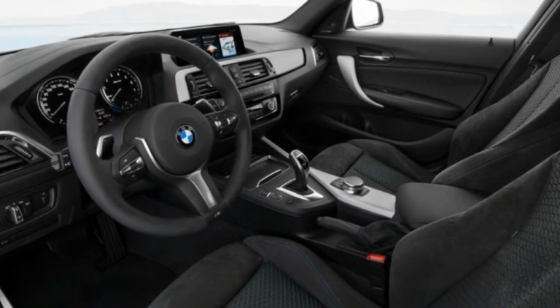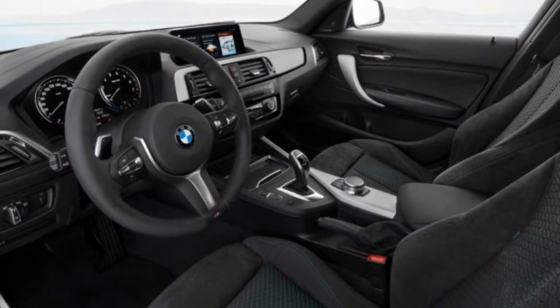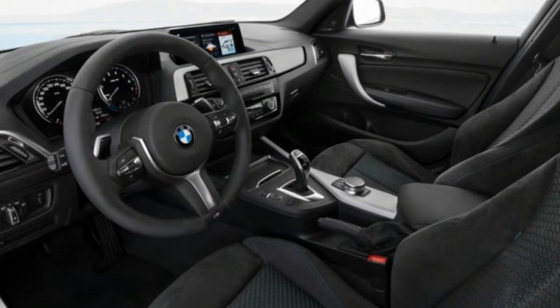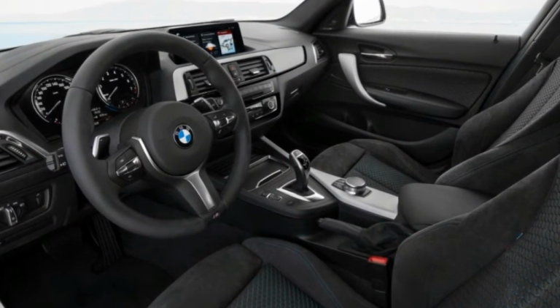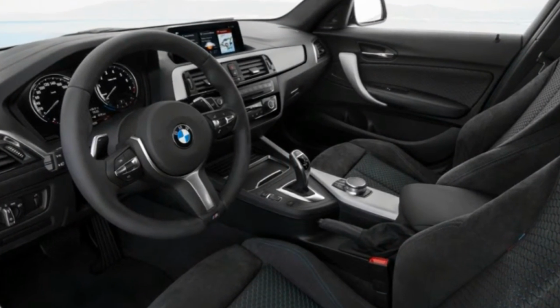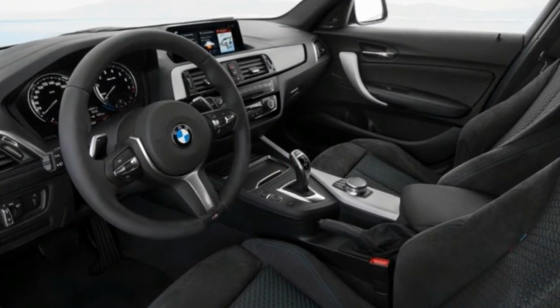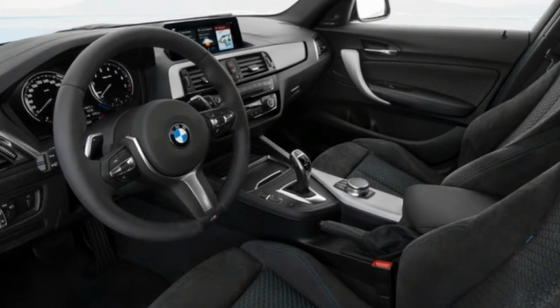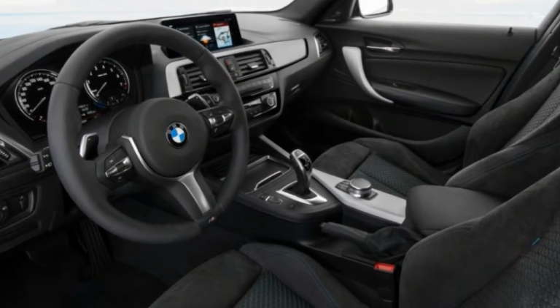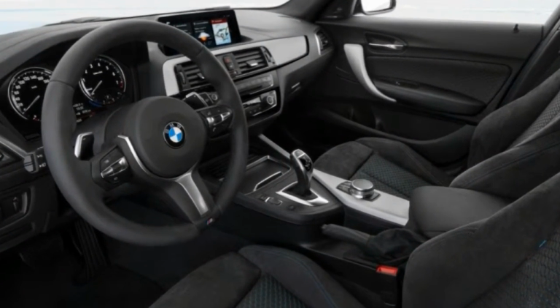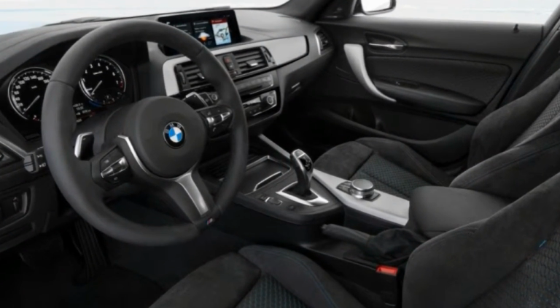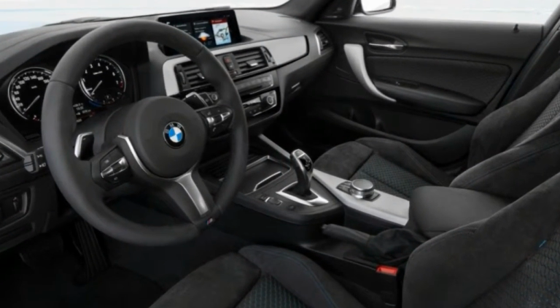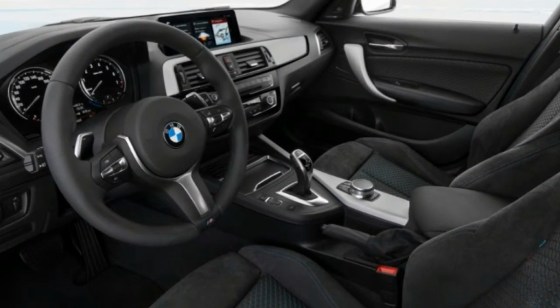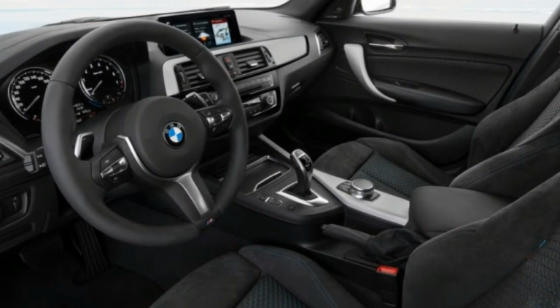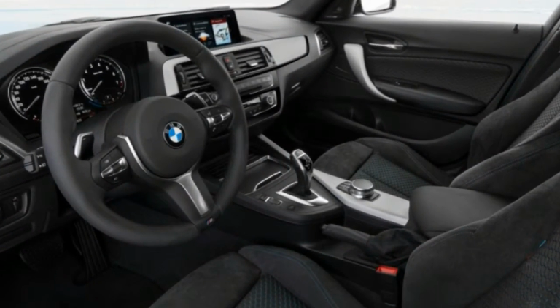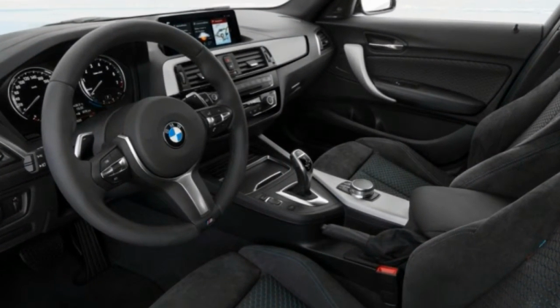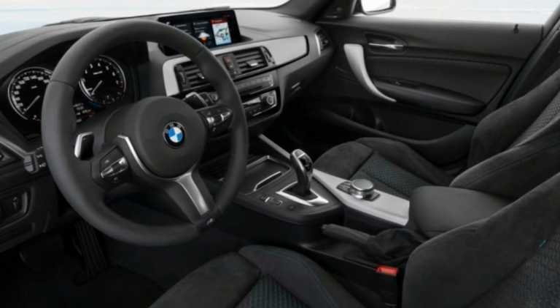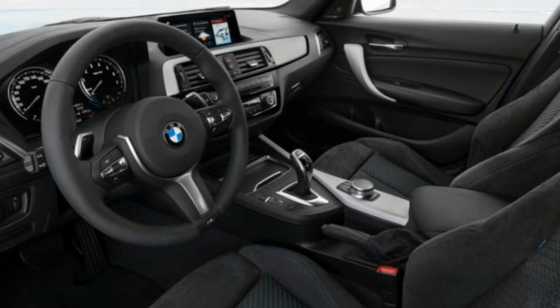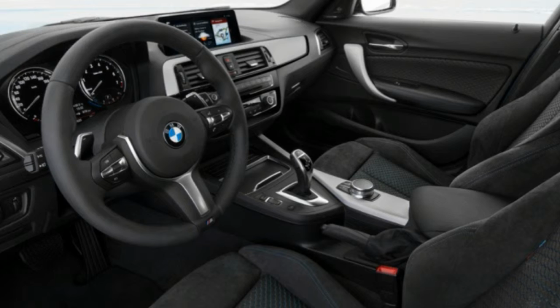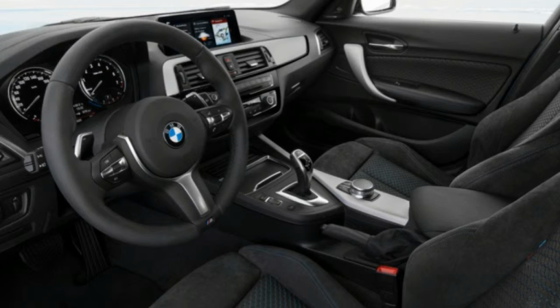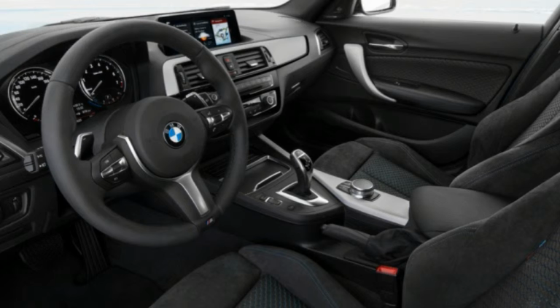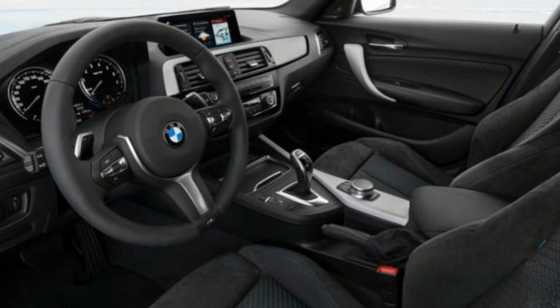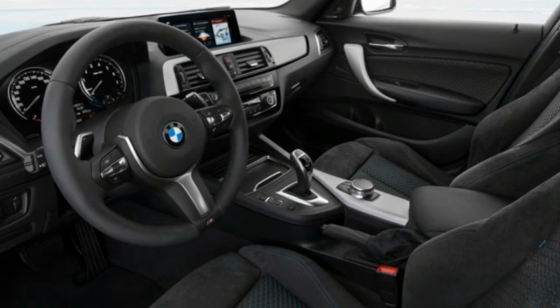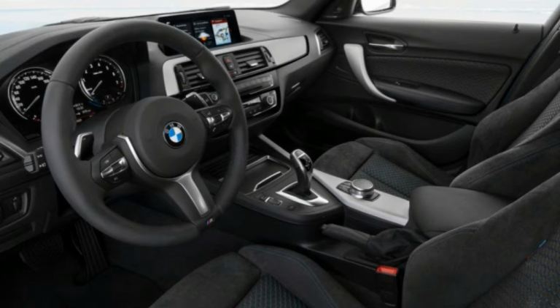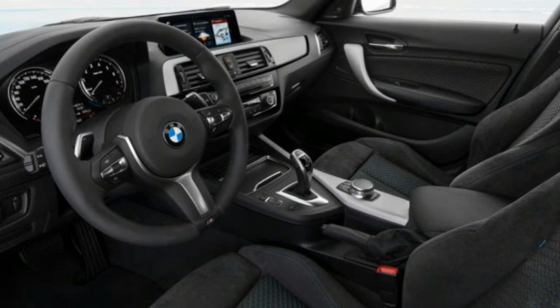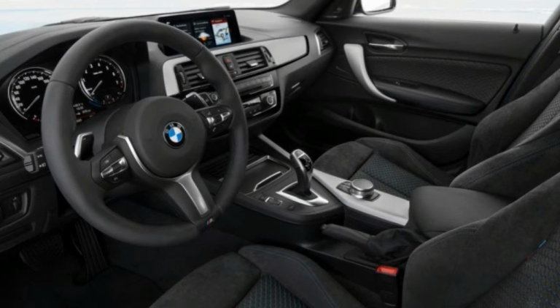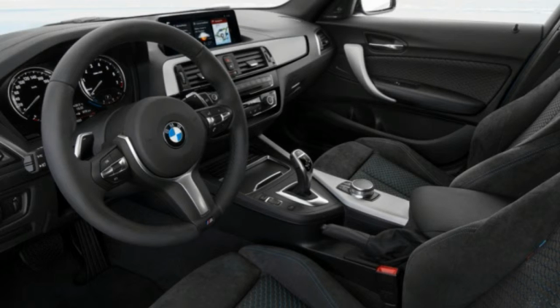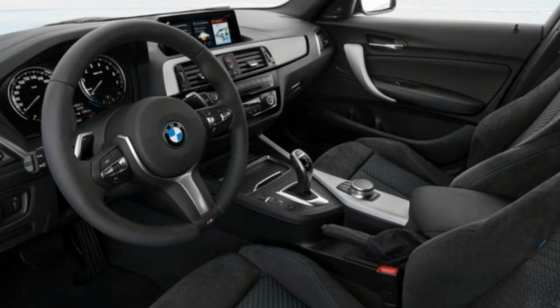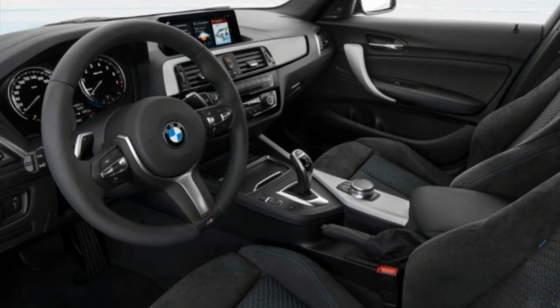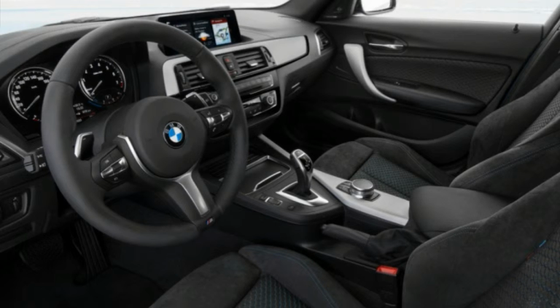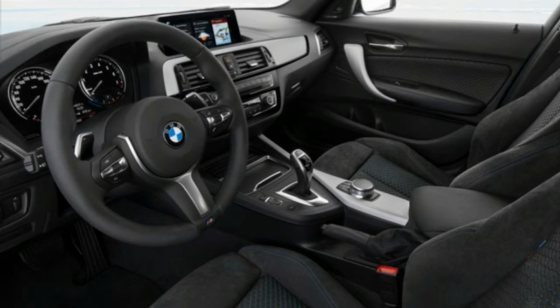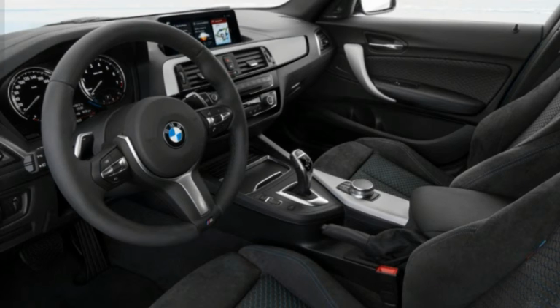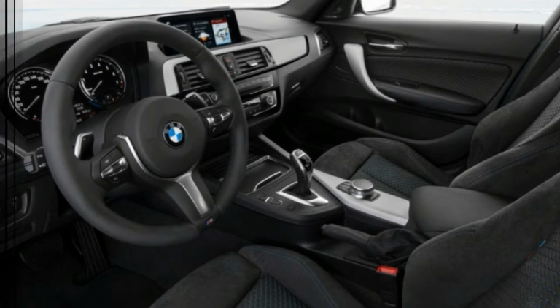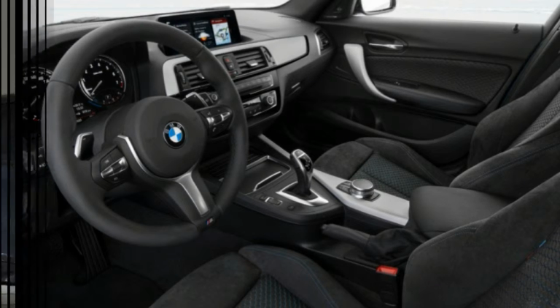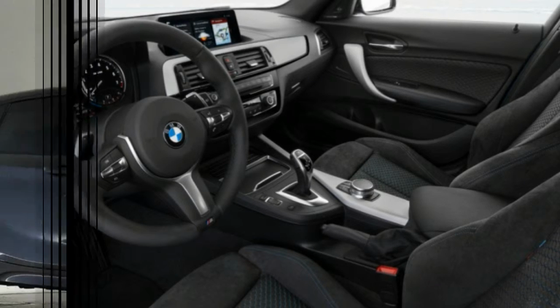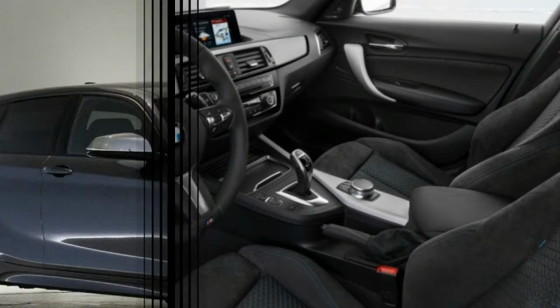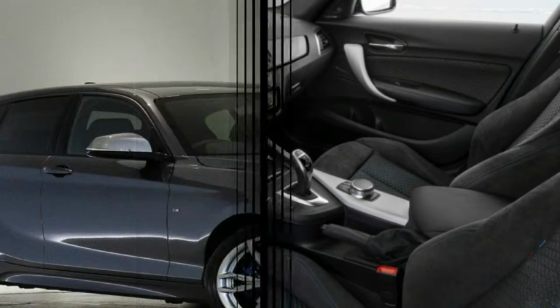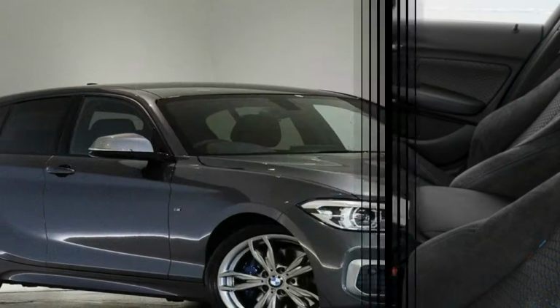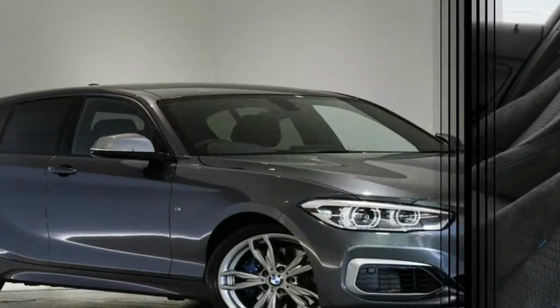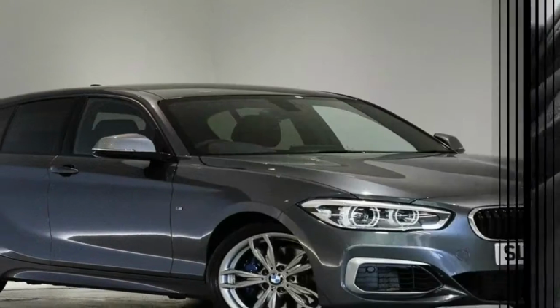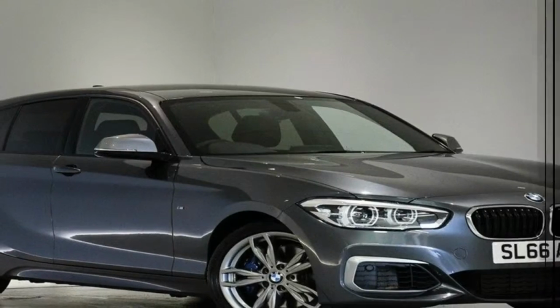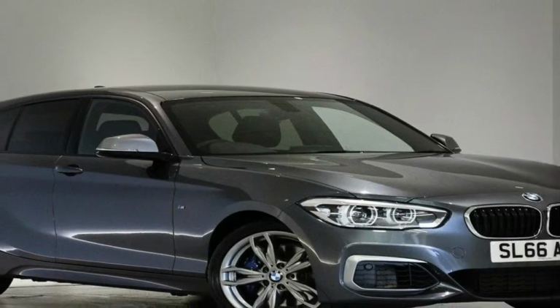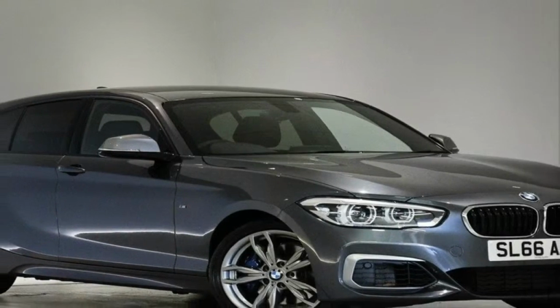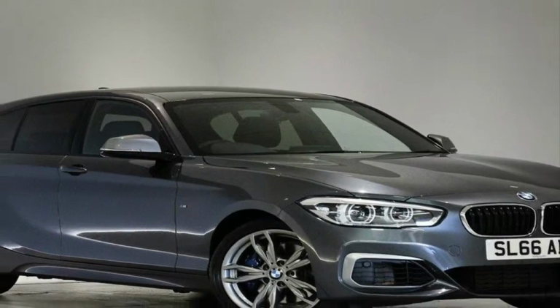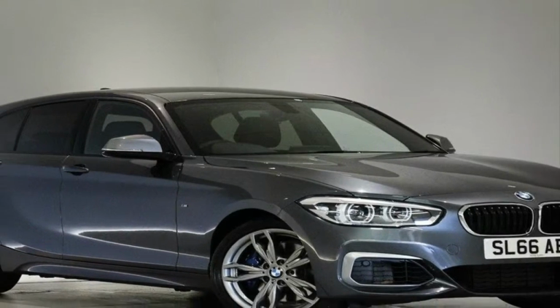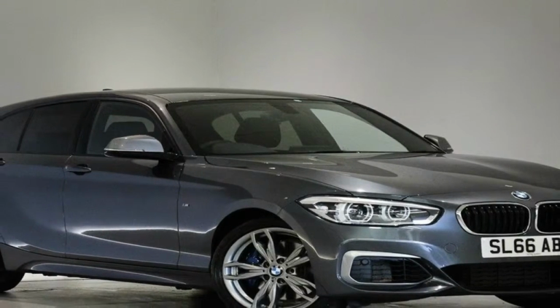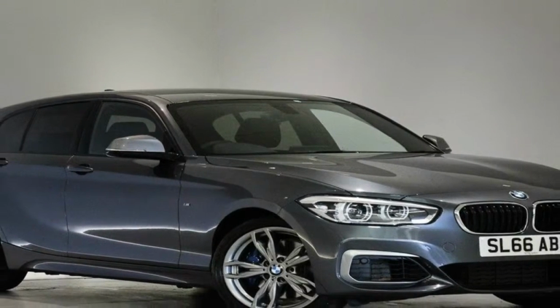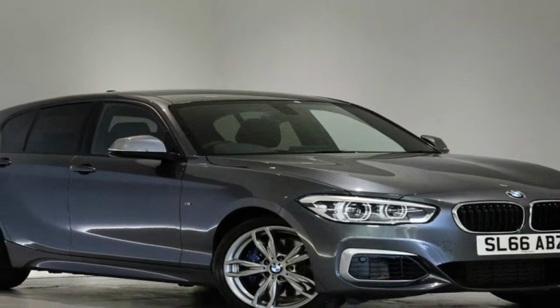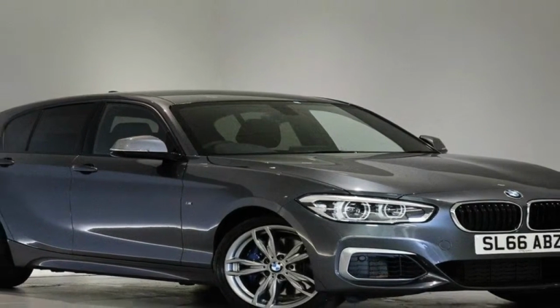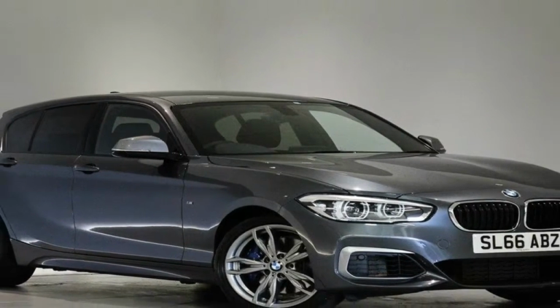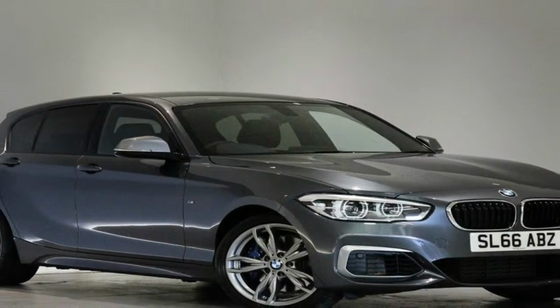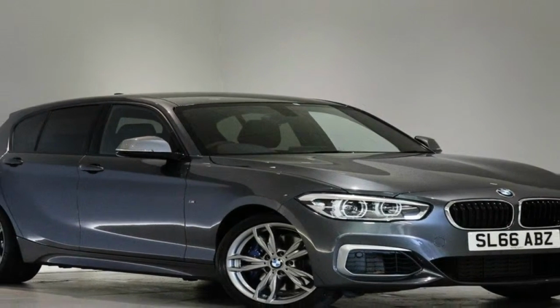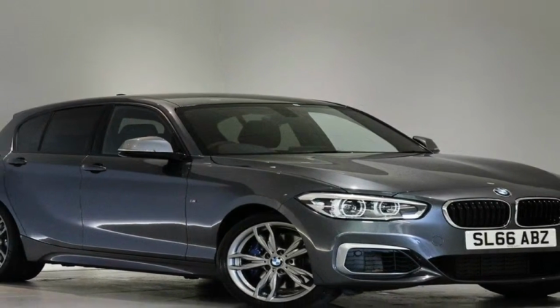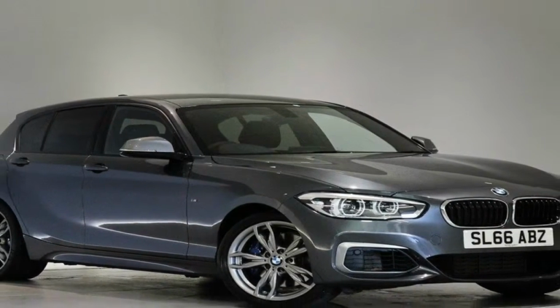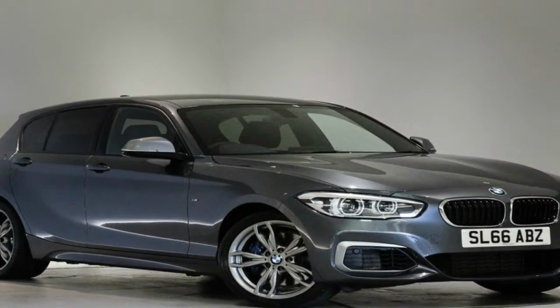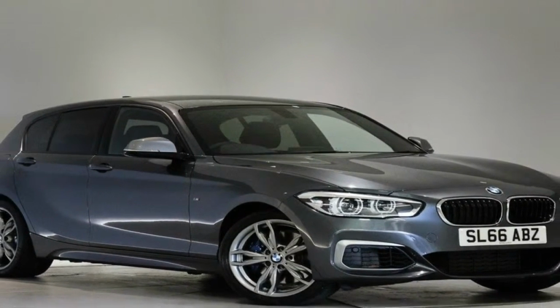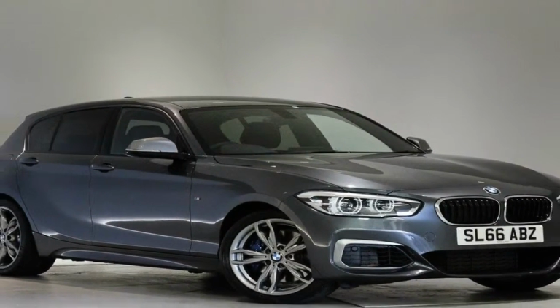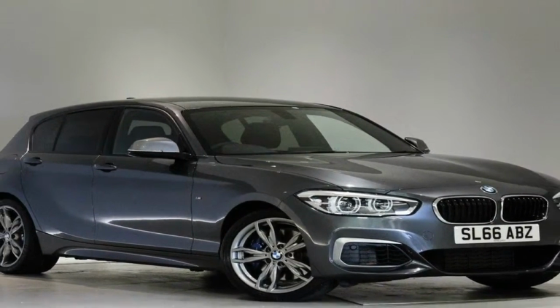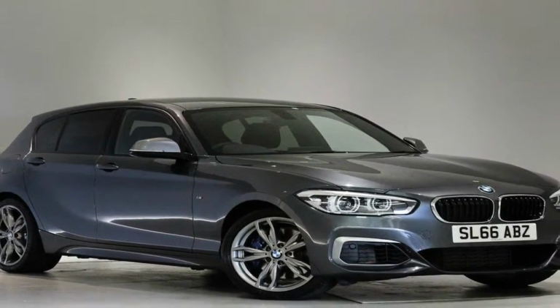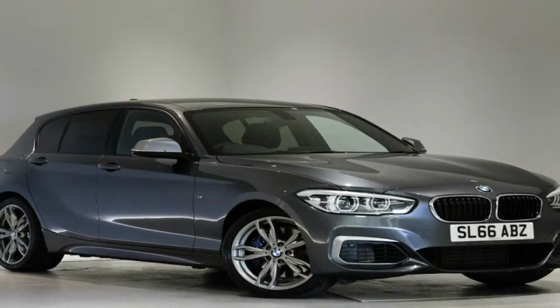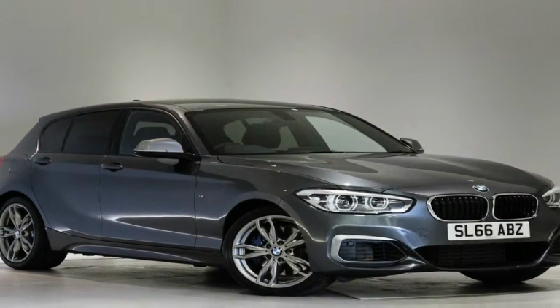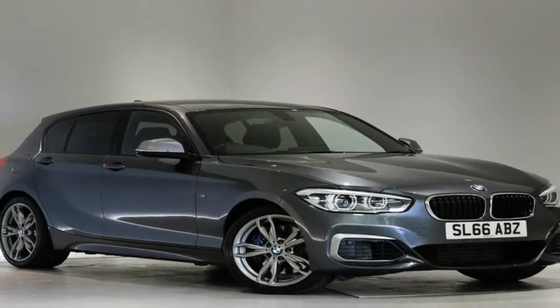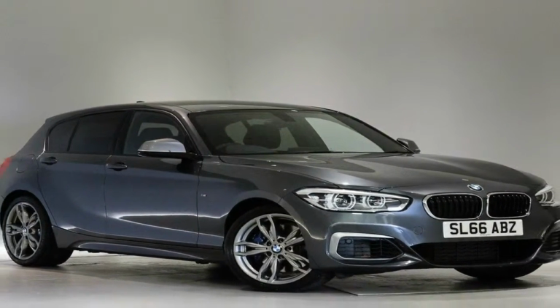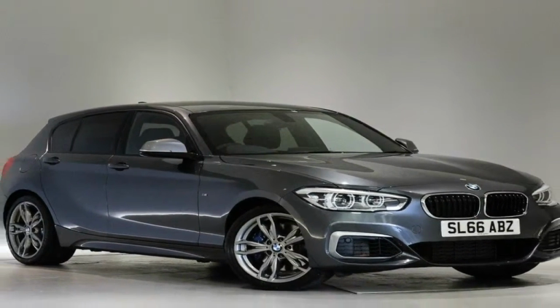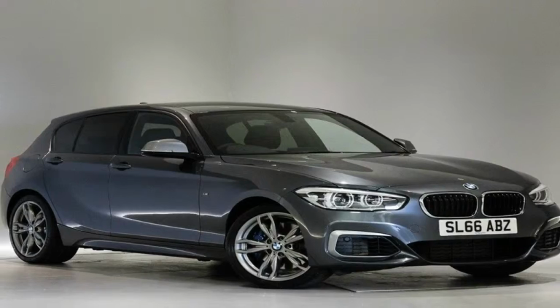From the outside, design changes are limited to new jet black 18-inch alloy wheels and adaptive LED headlights.